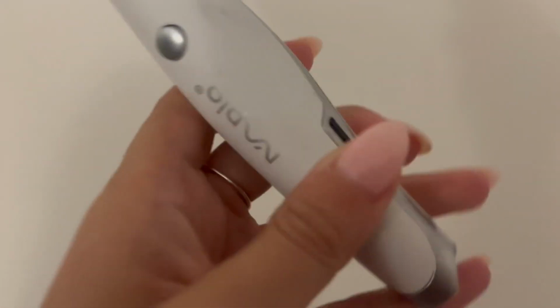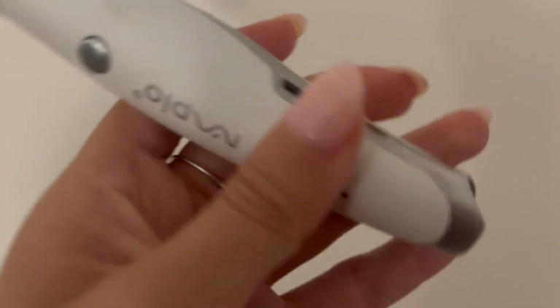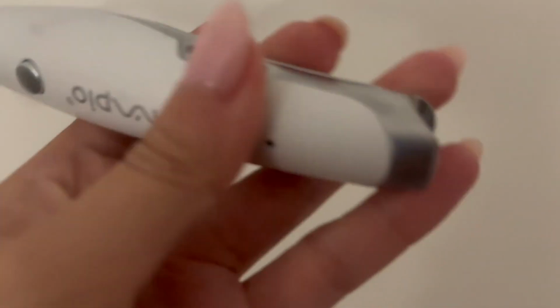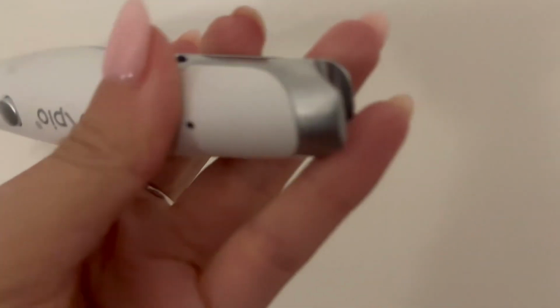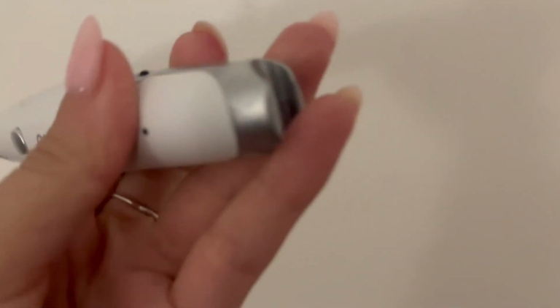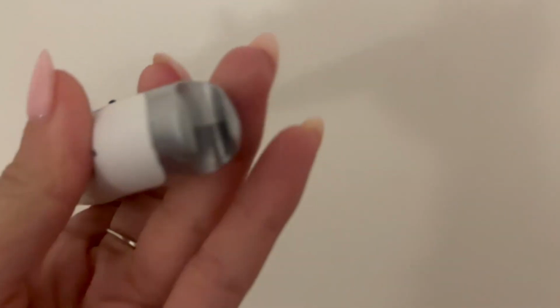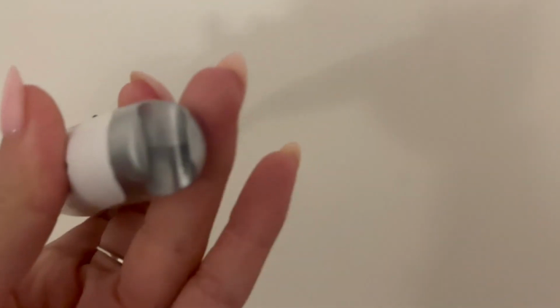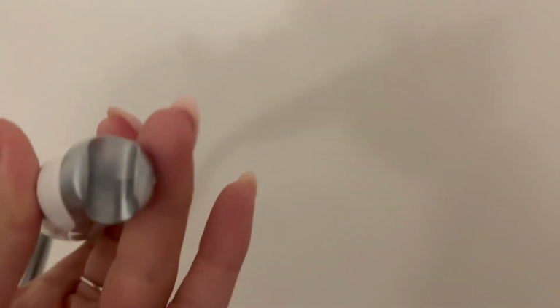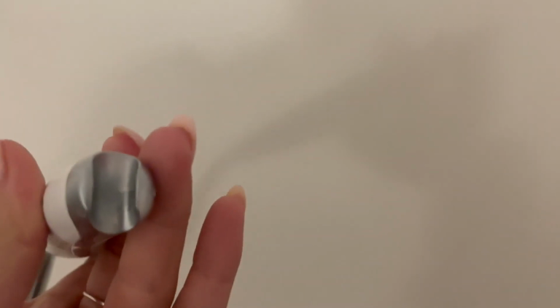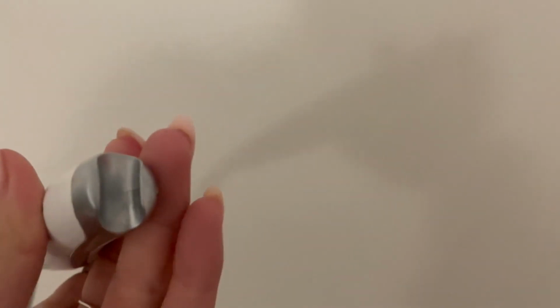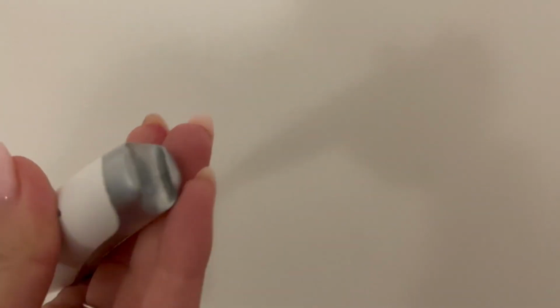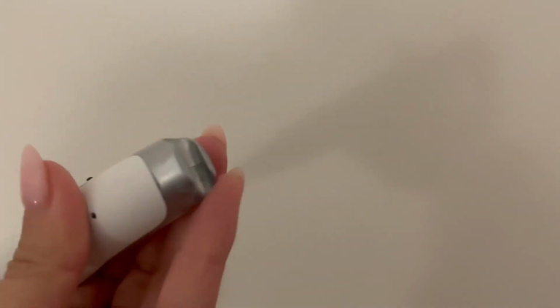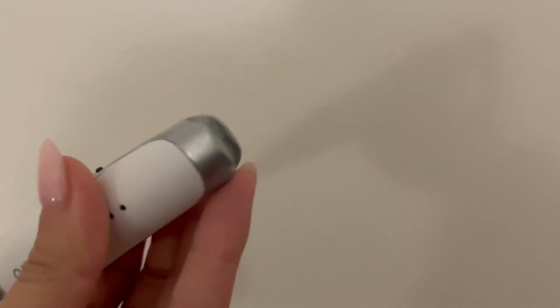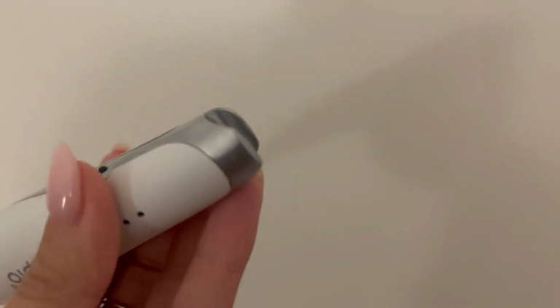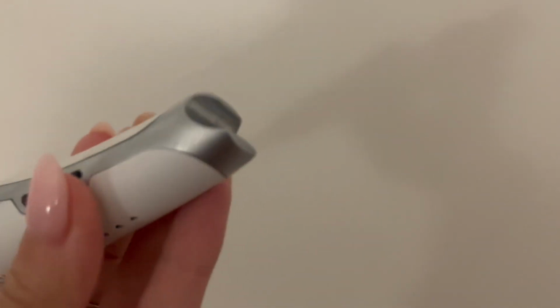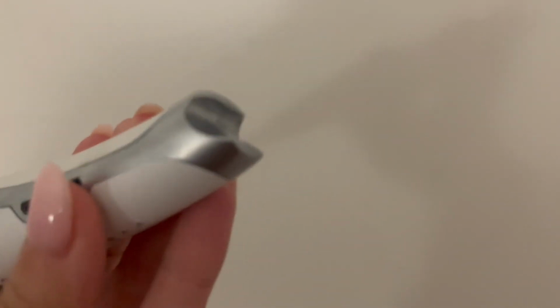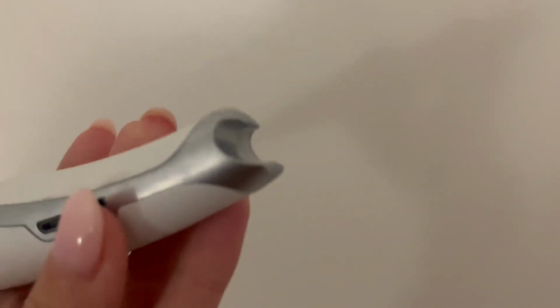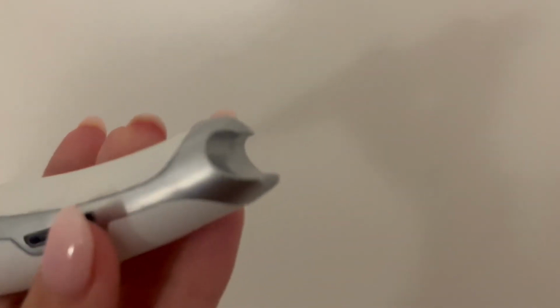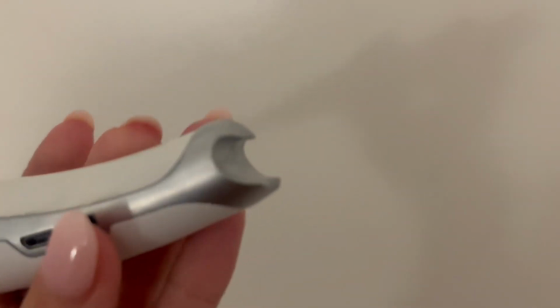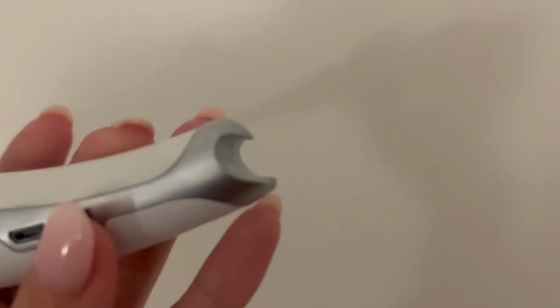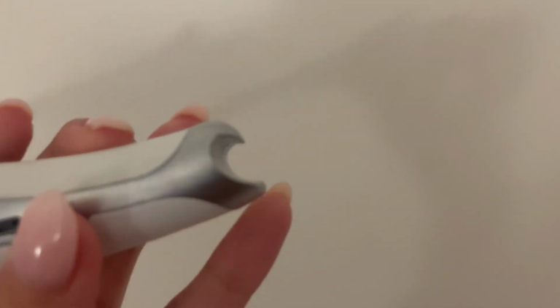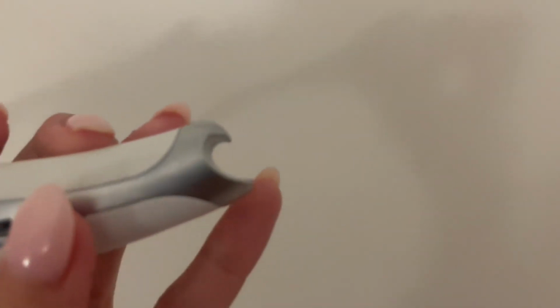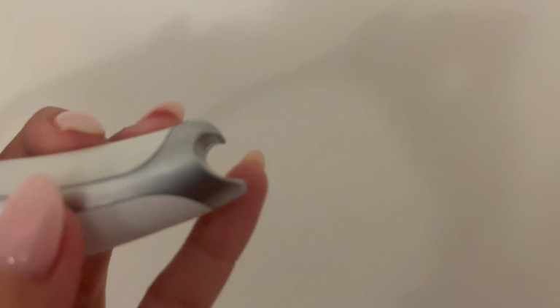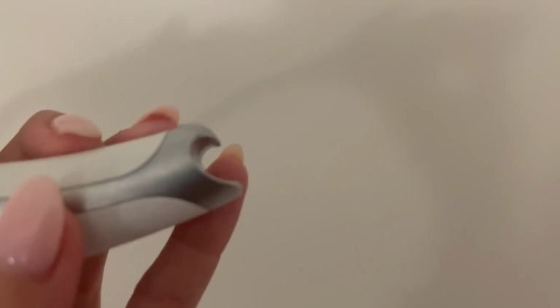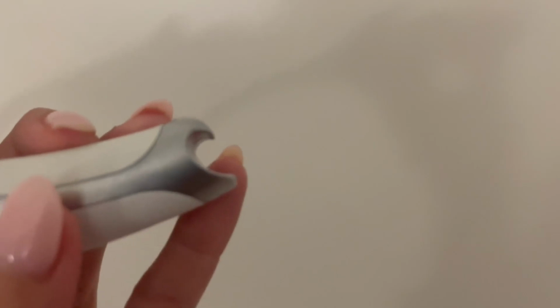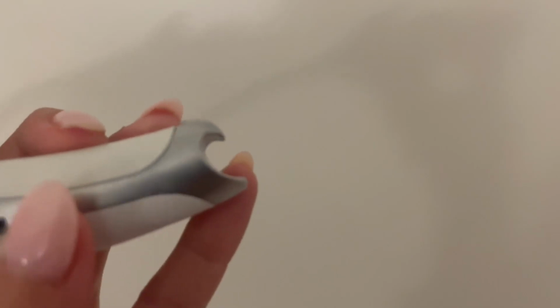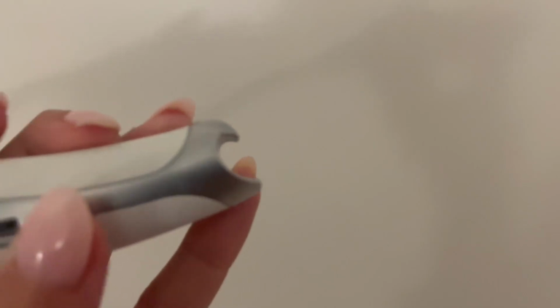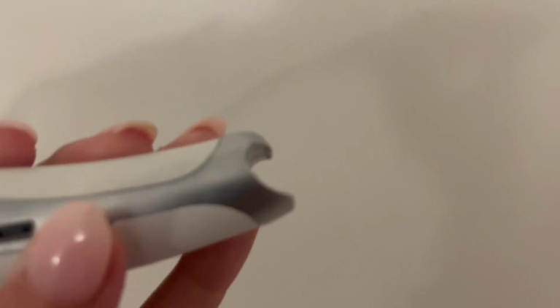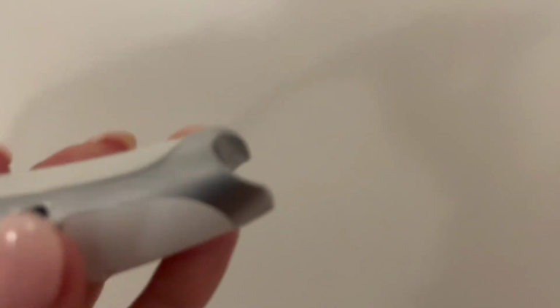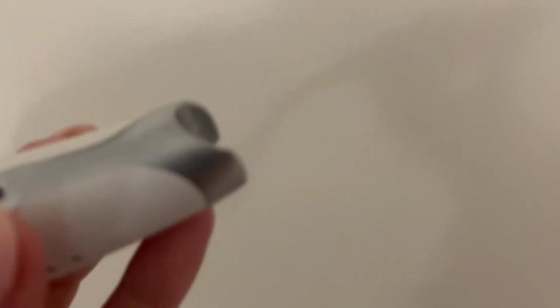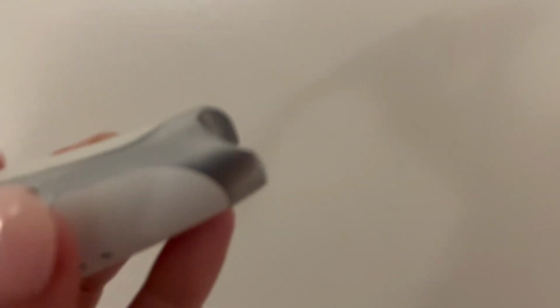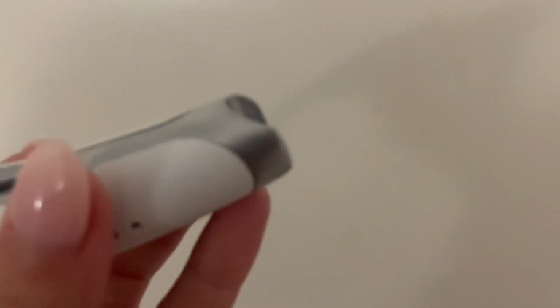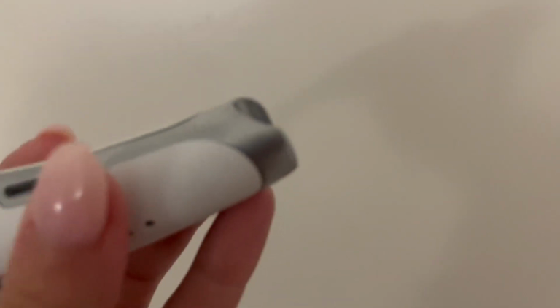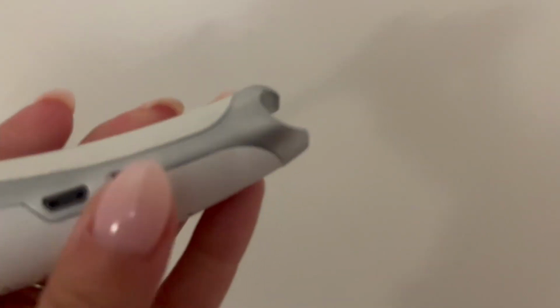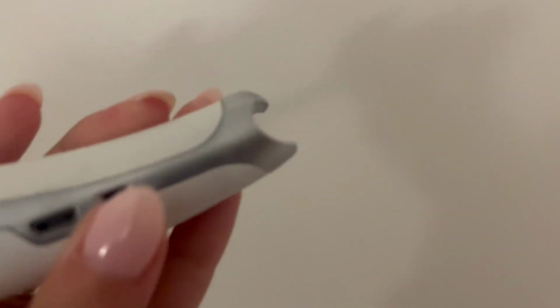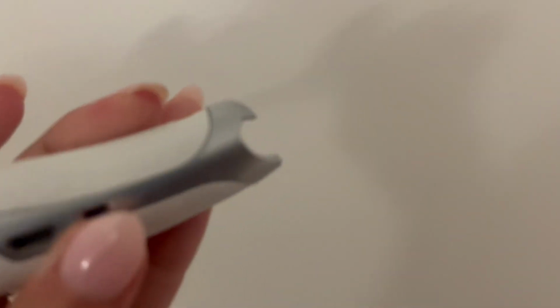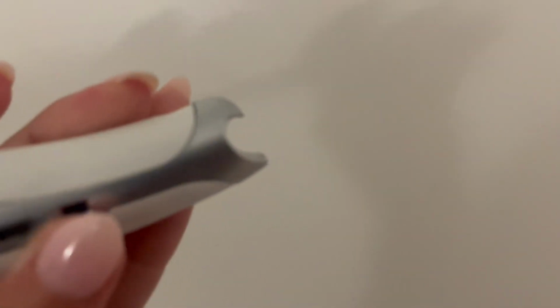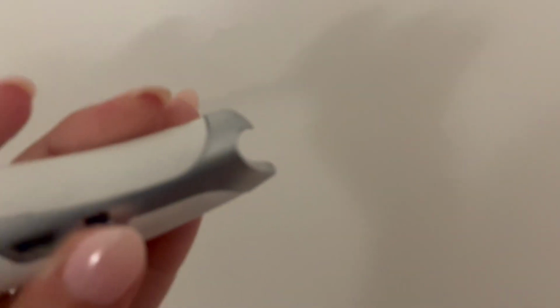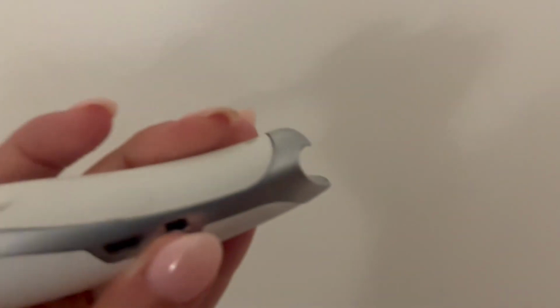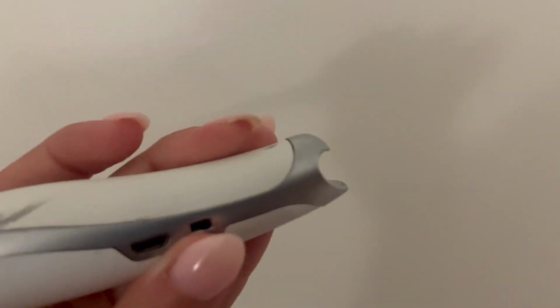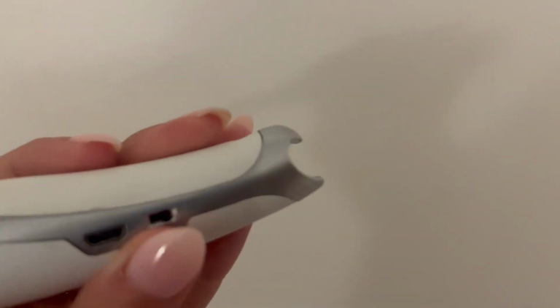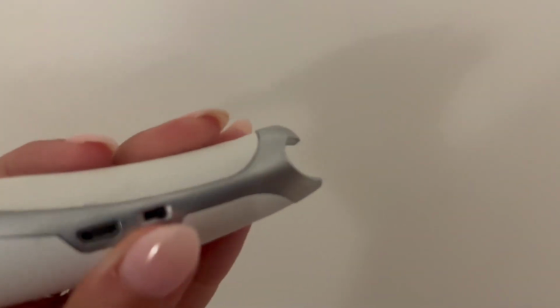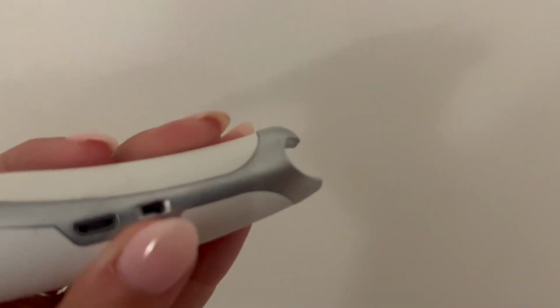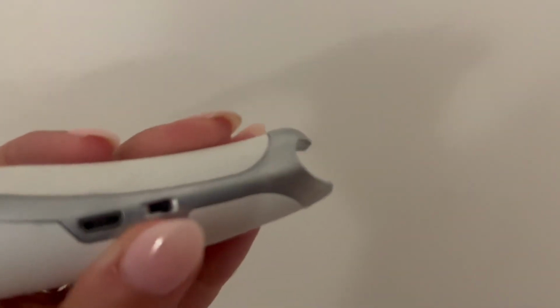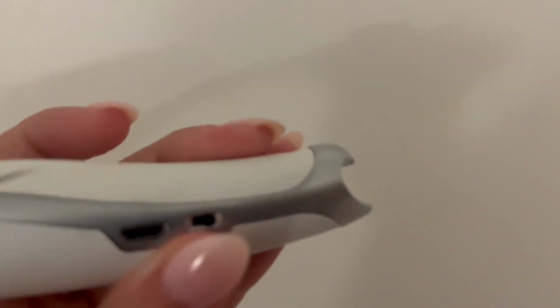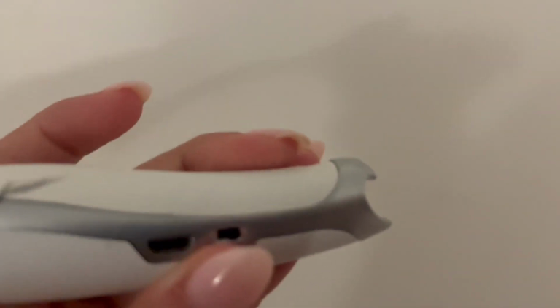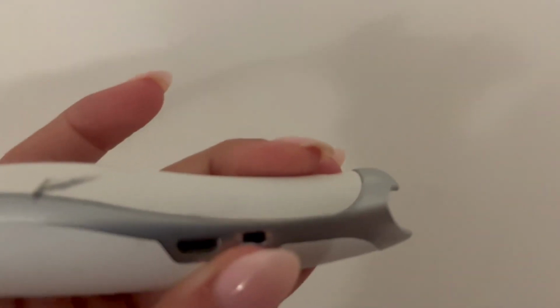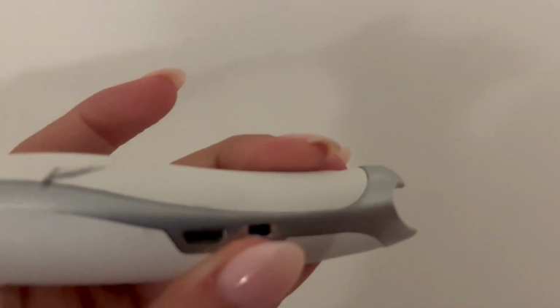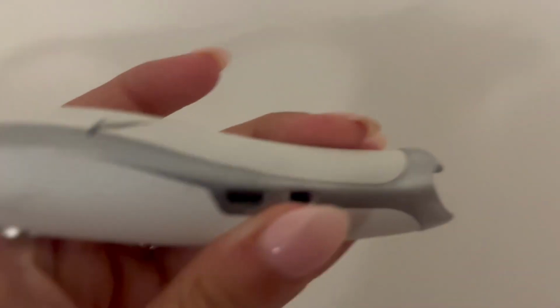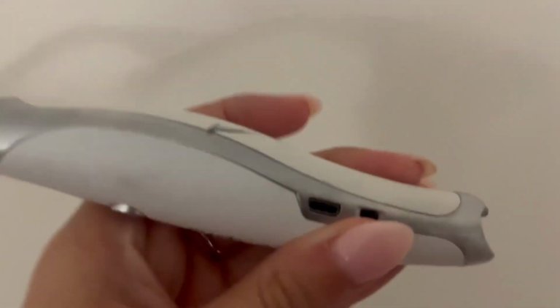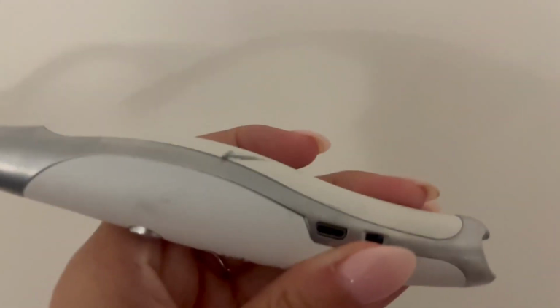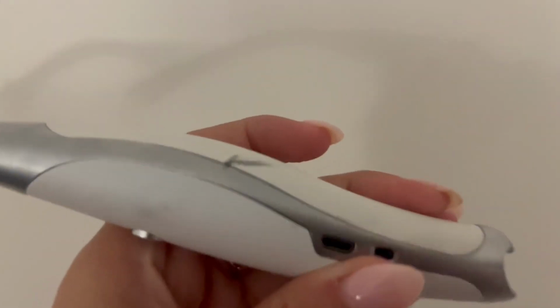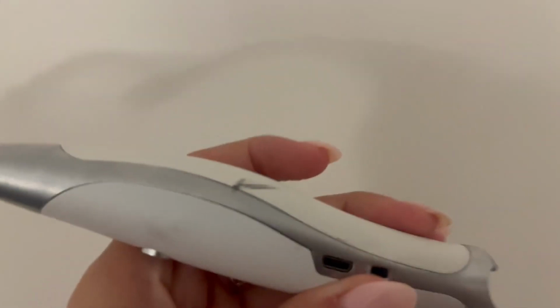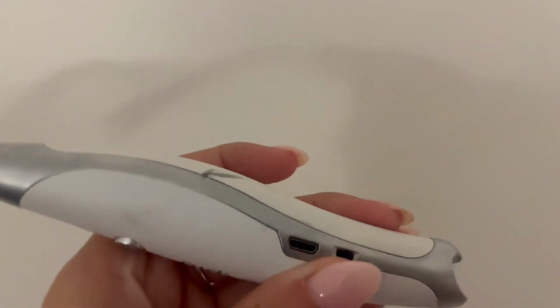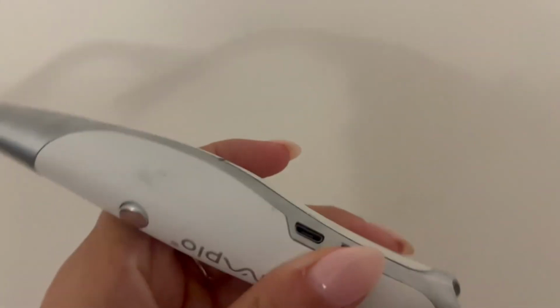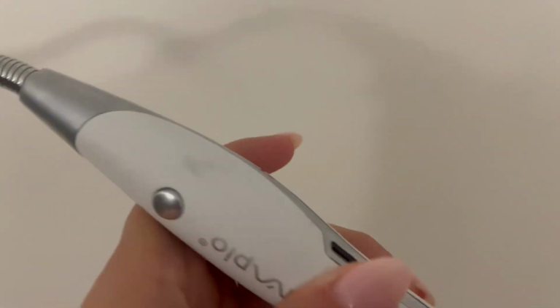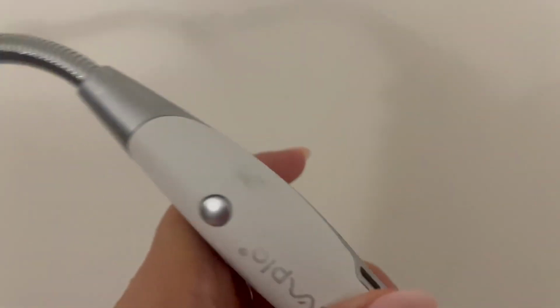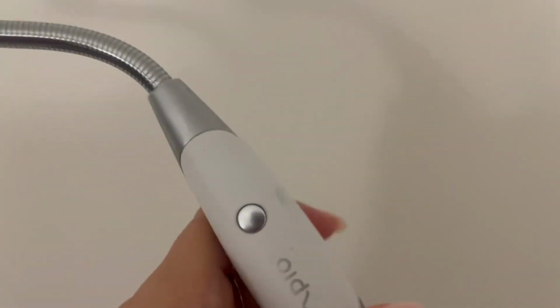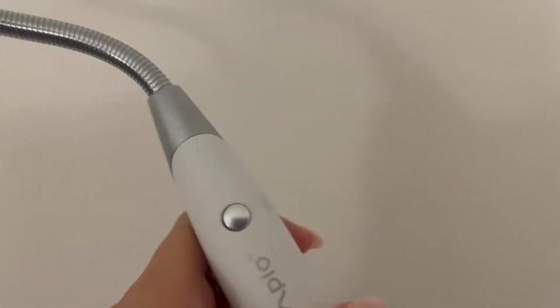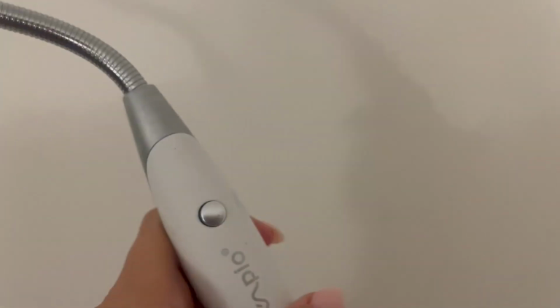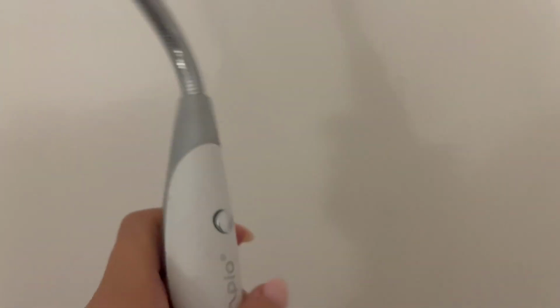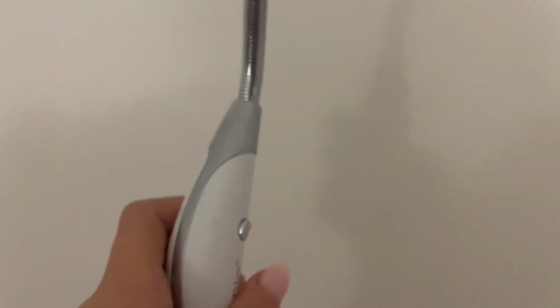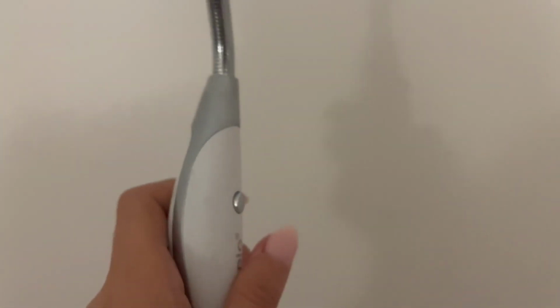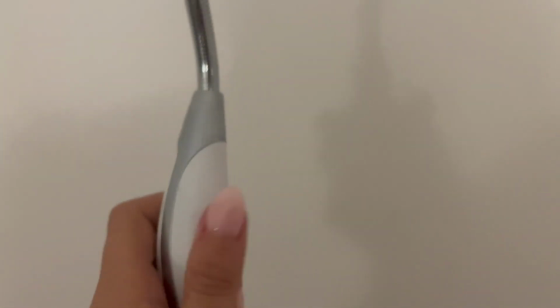On the bottom you also have a bottle opener, which is a cool little addition to this specific candle lighter.